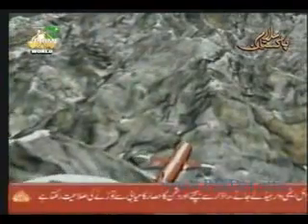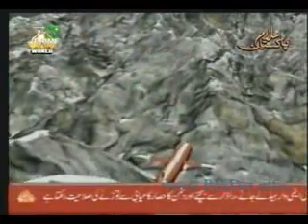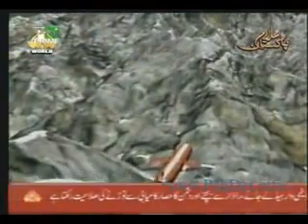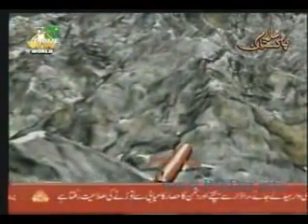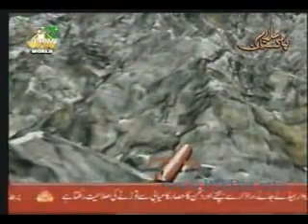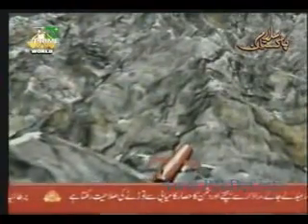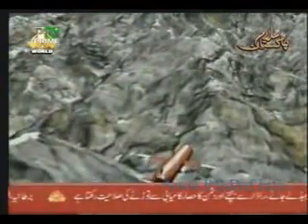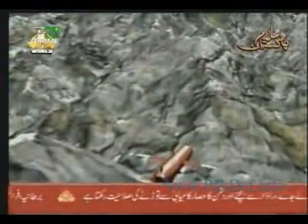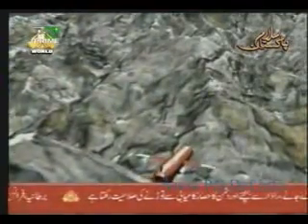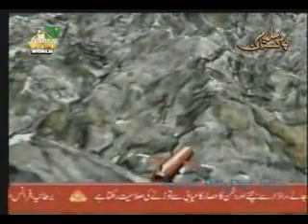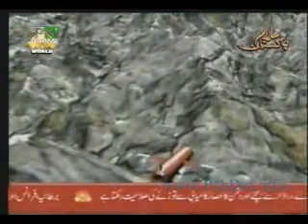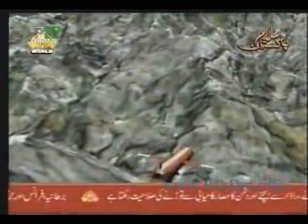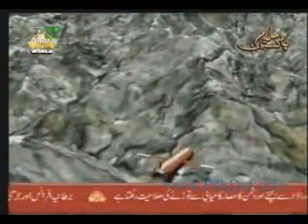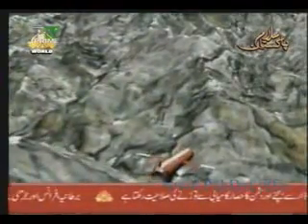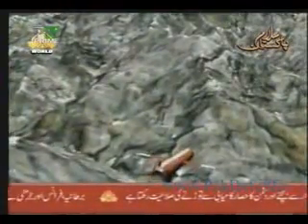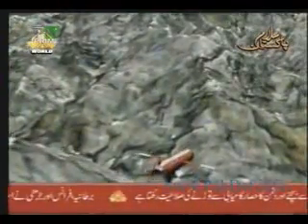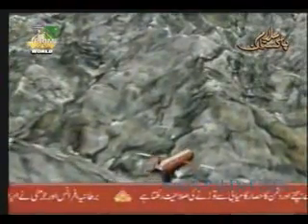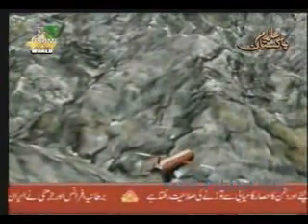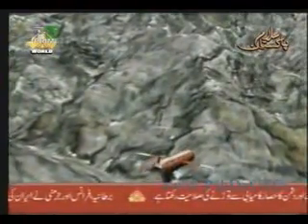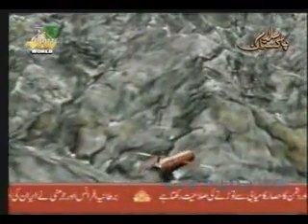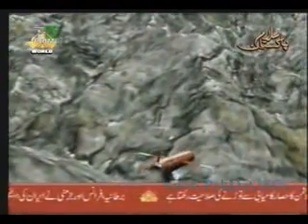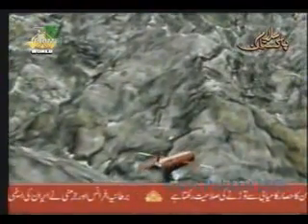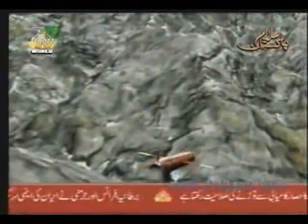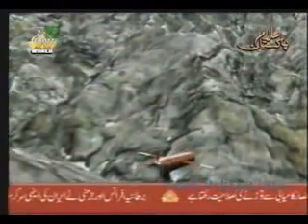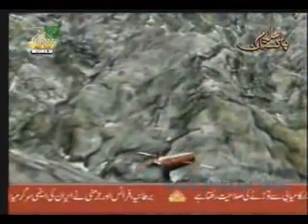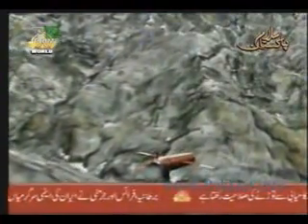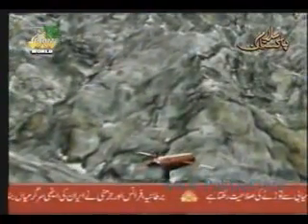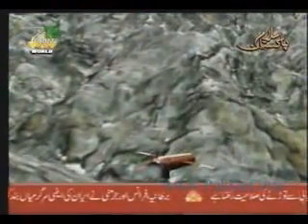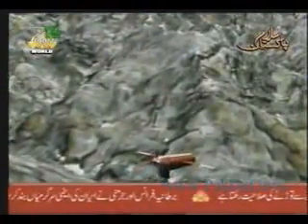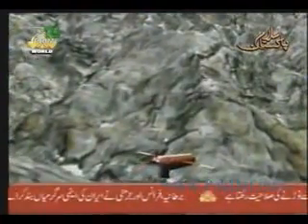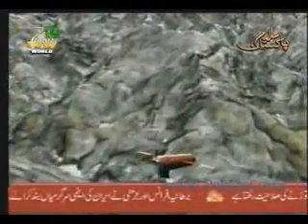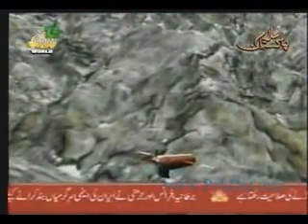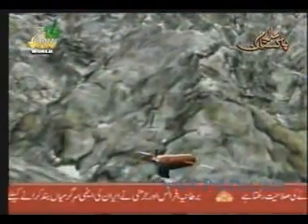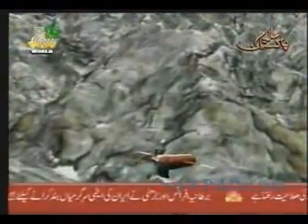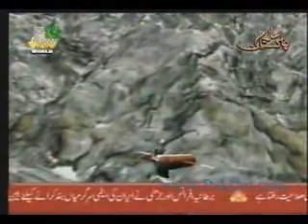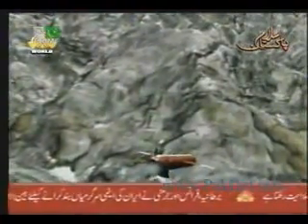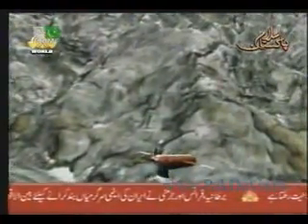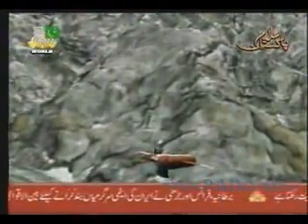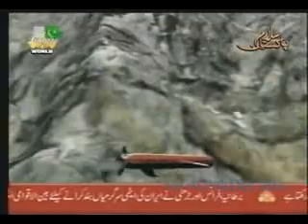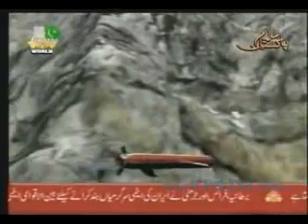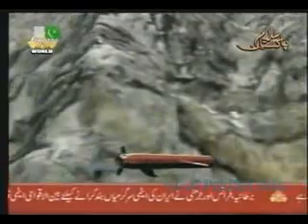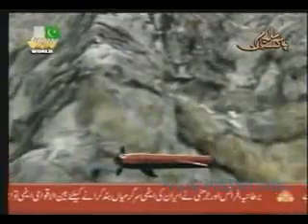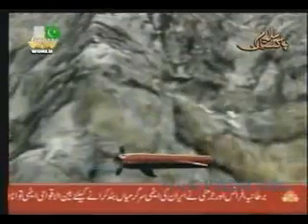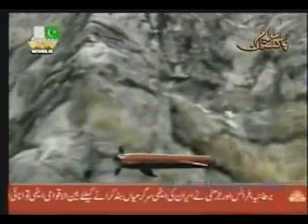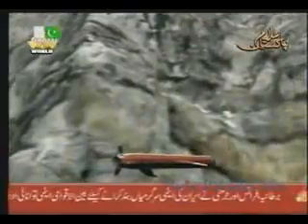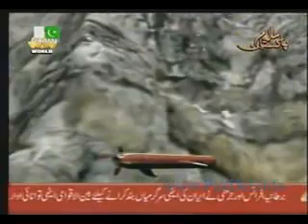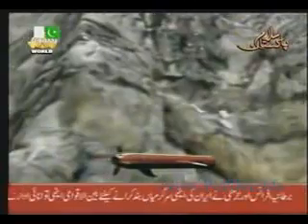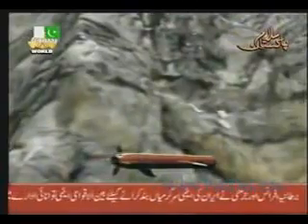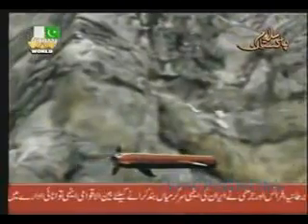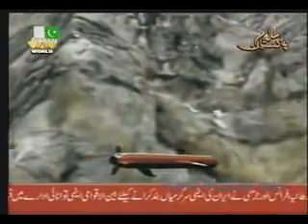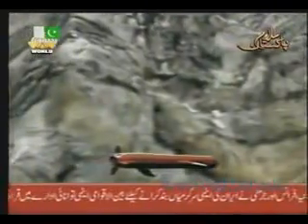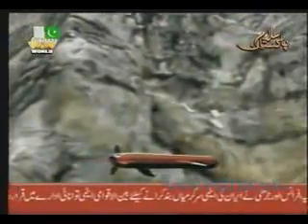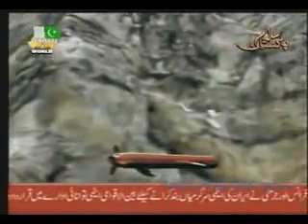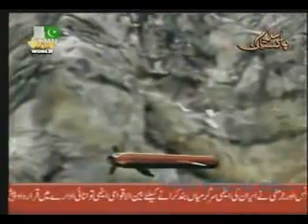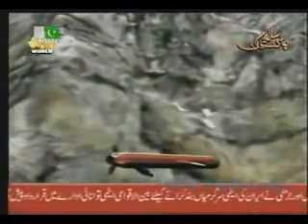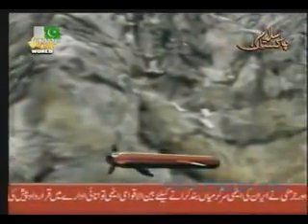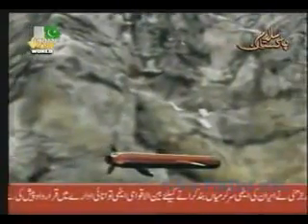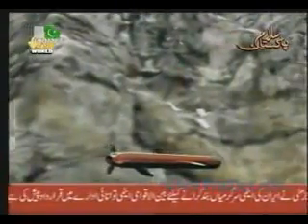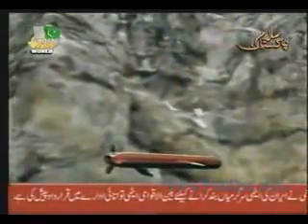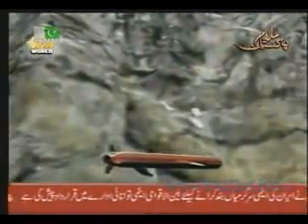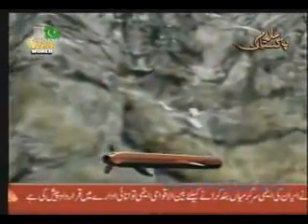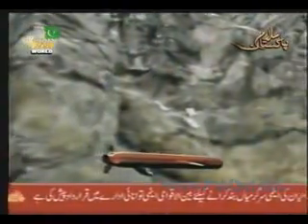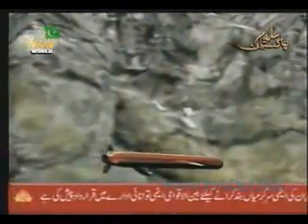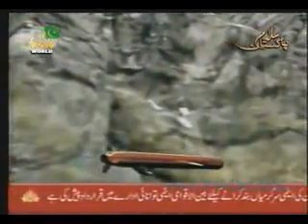The missile performs its flight according to elaborate mission planning, which is stored in its flight computer prior to launching.